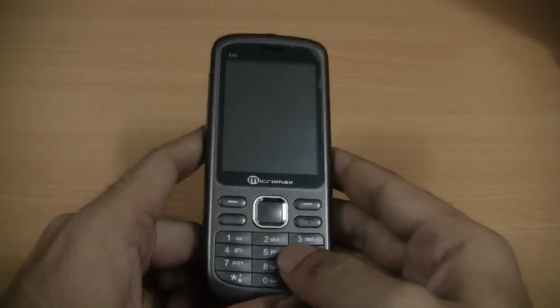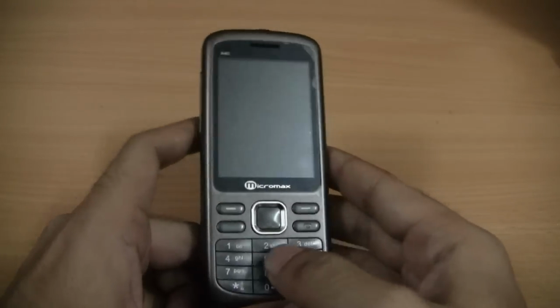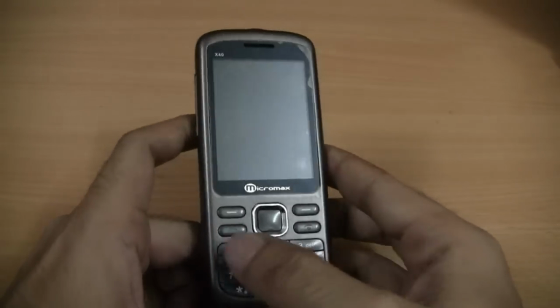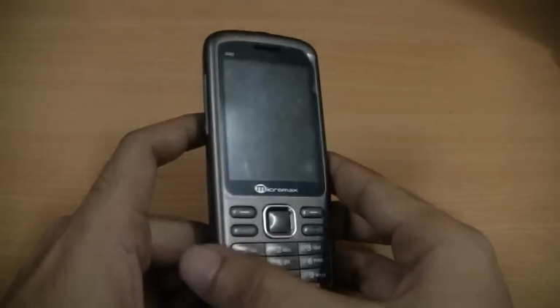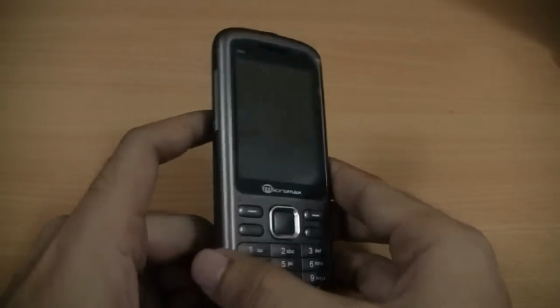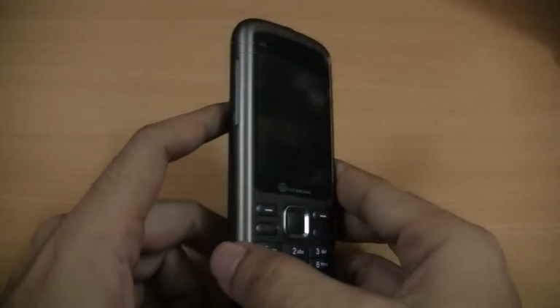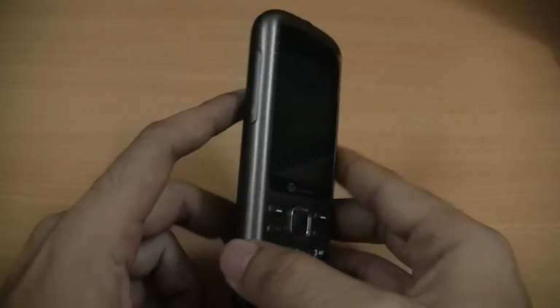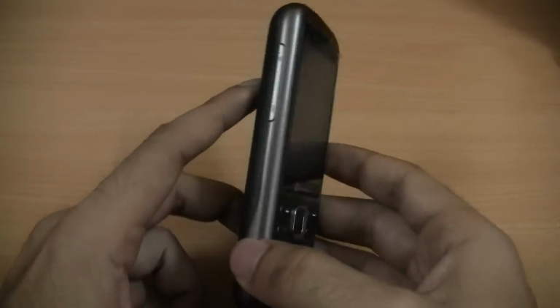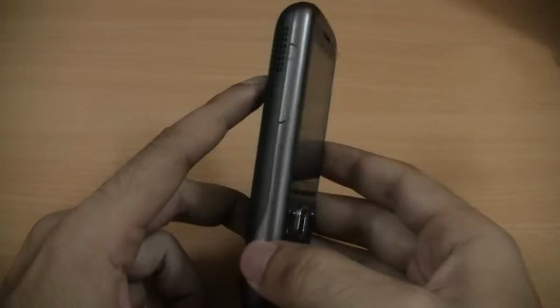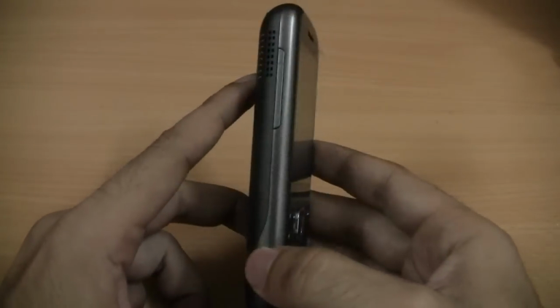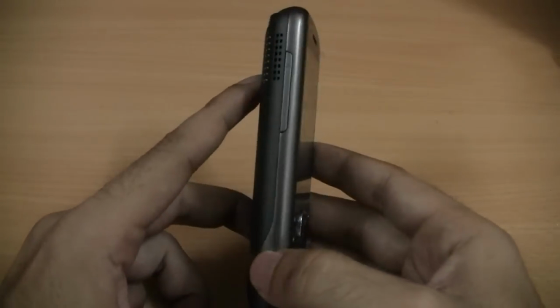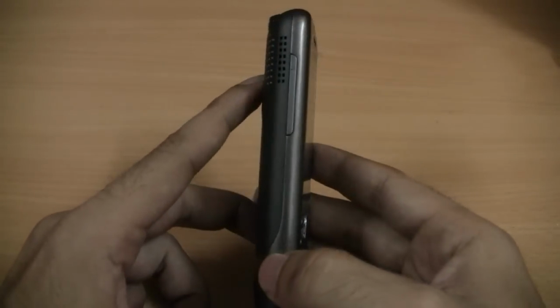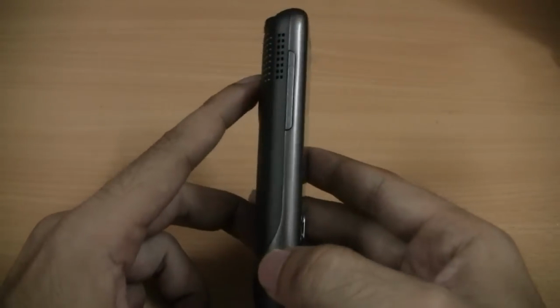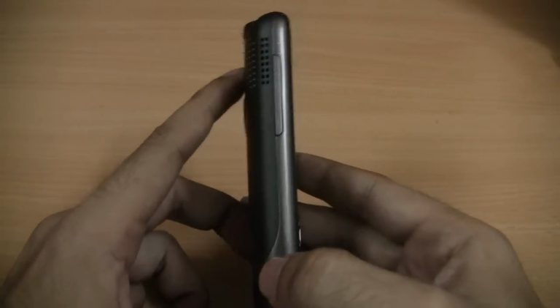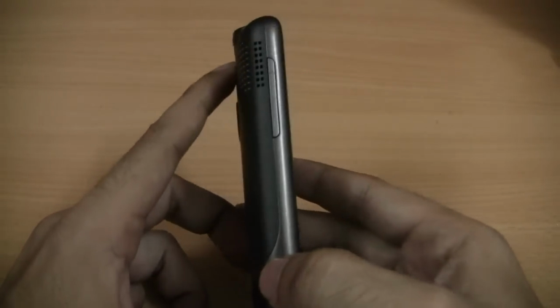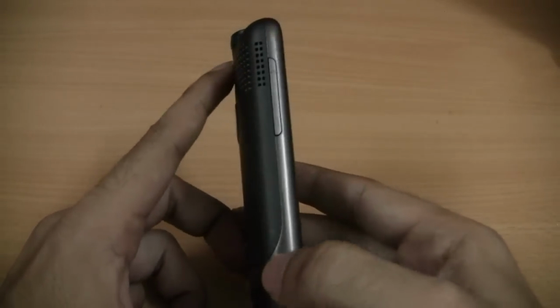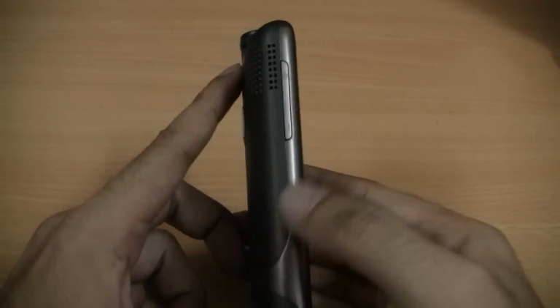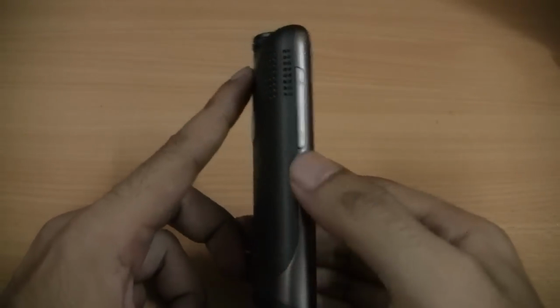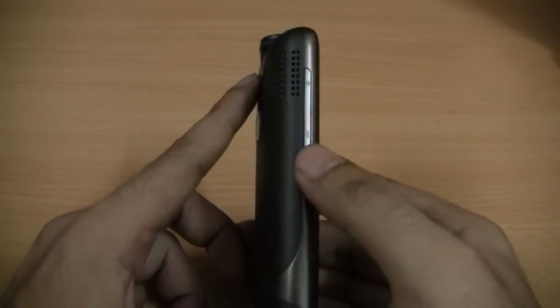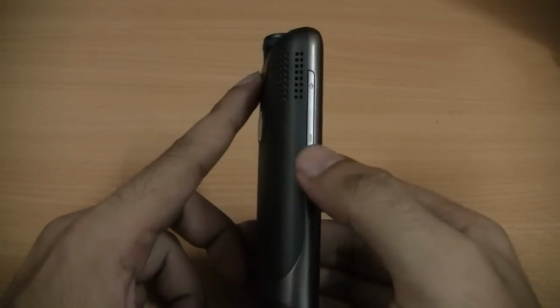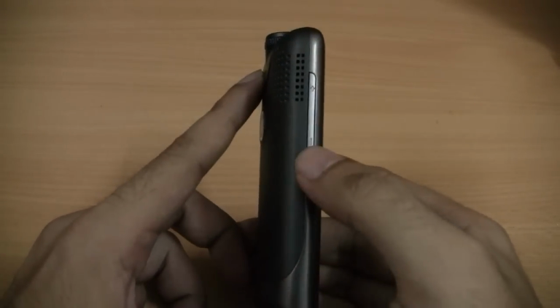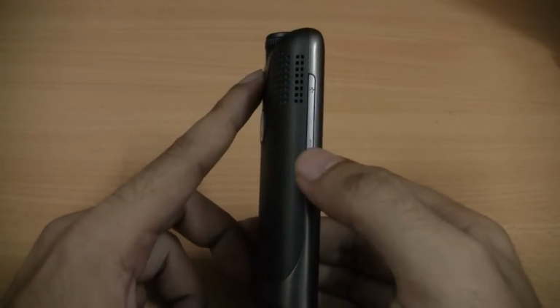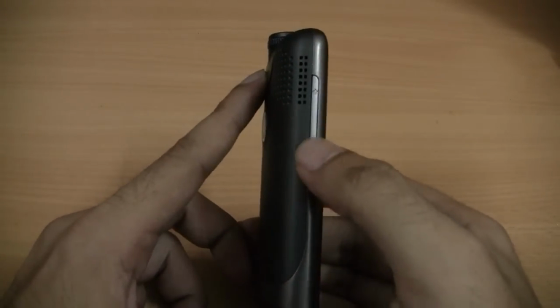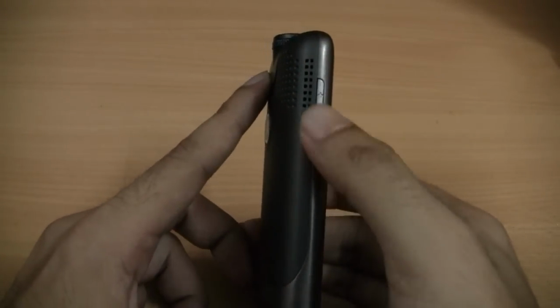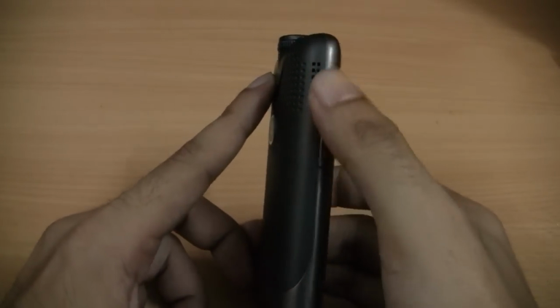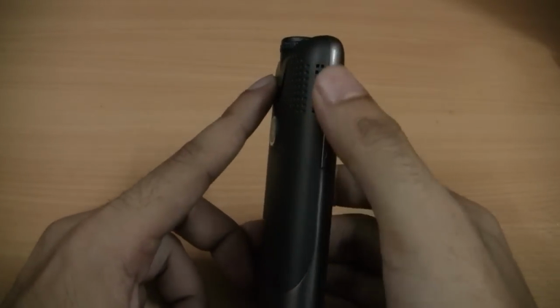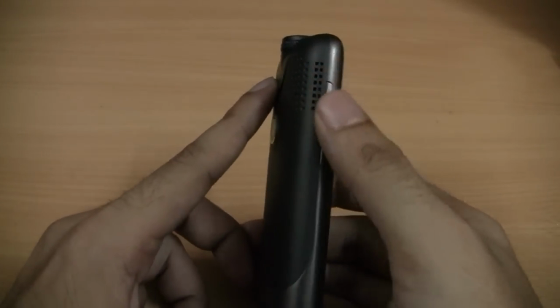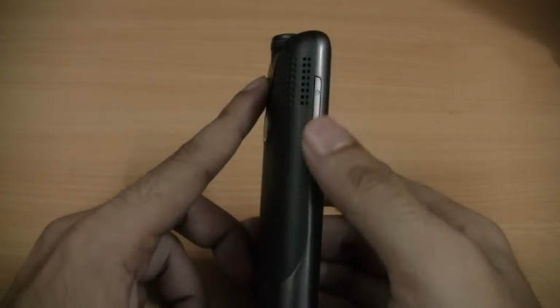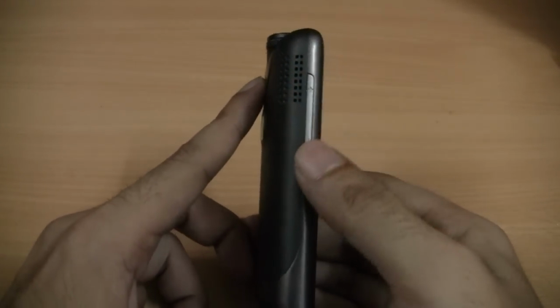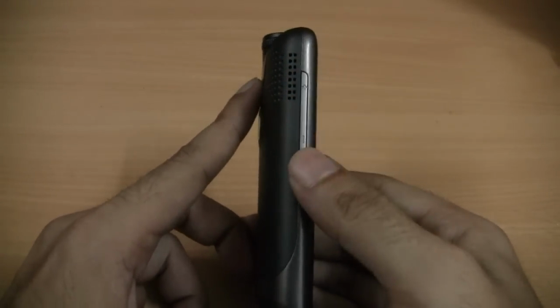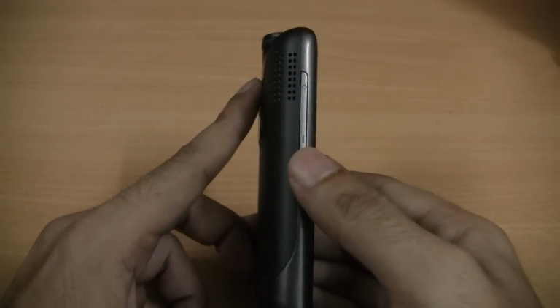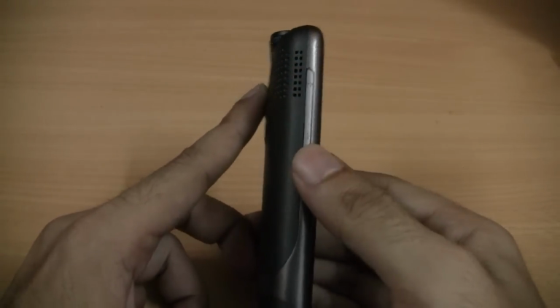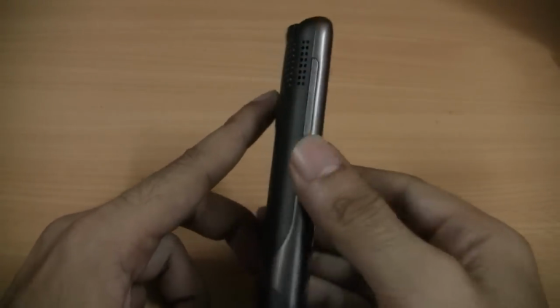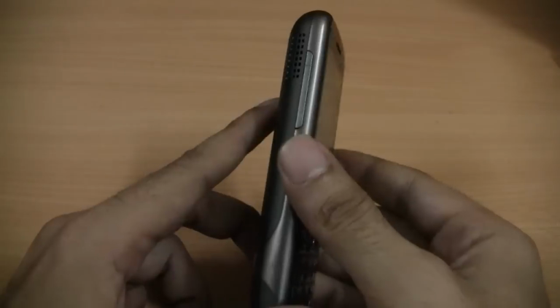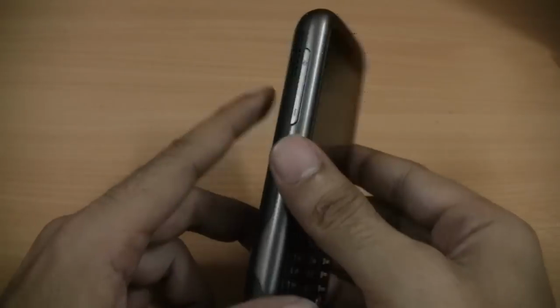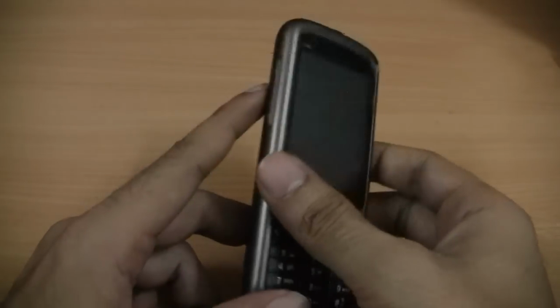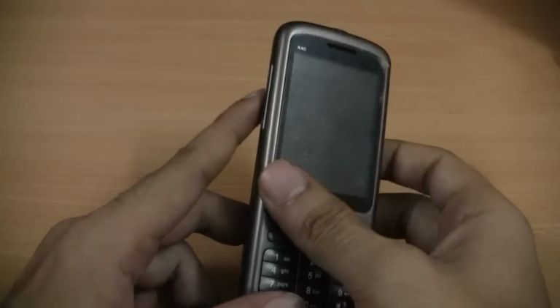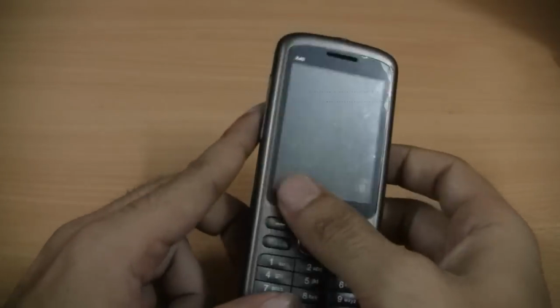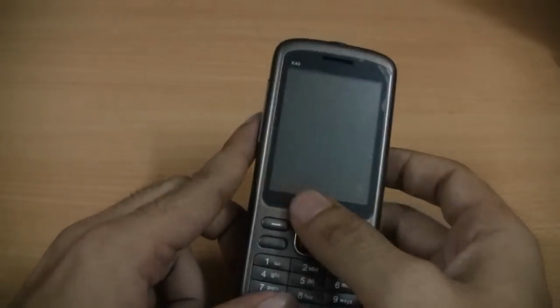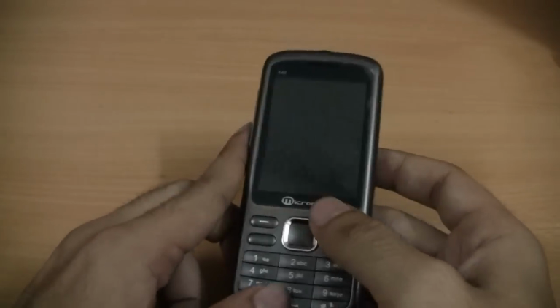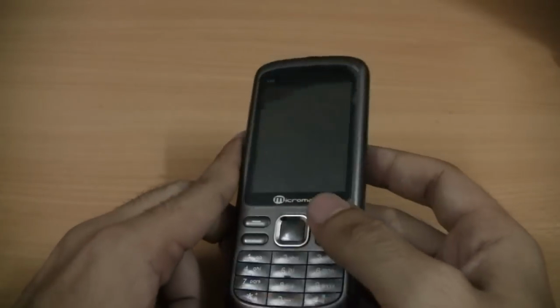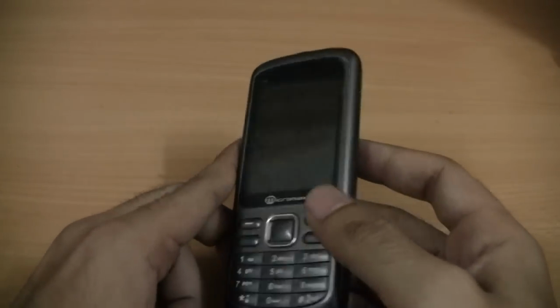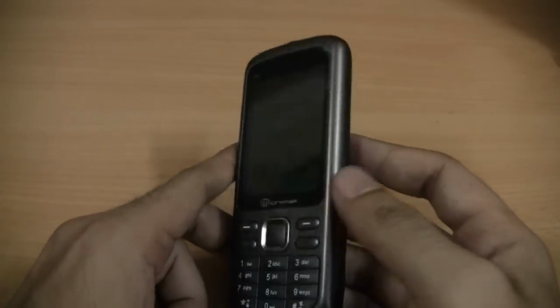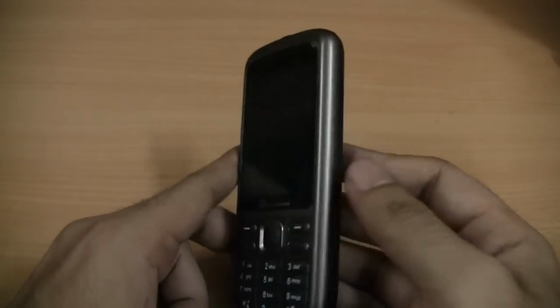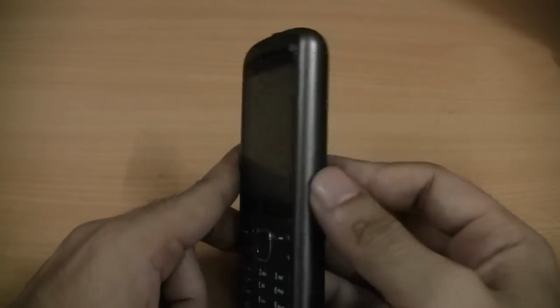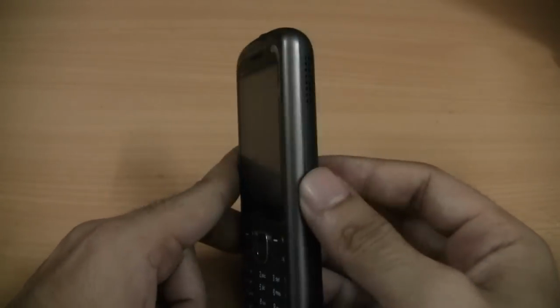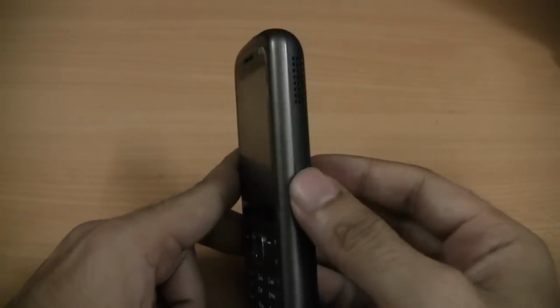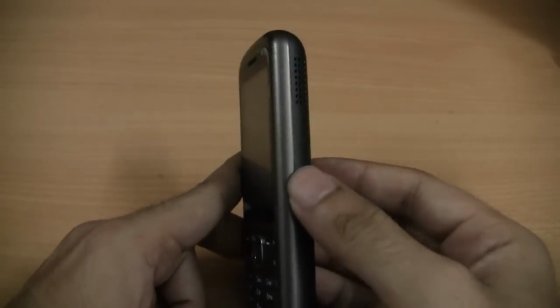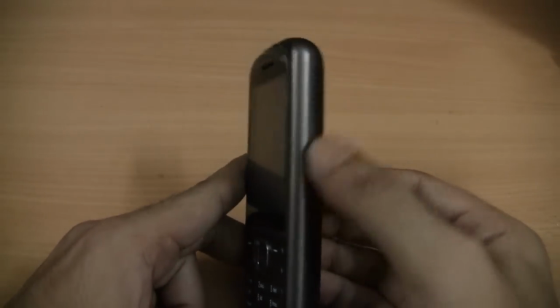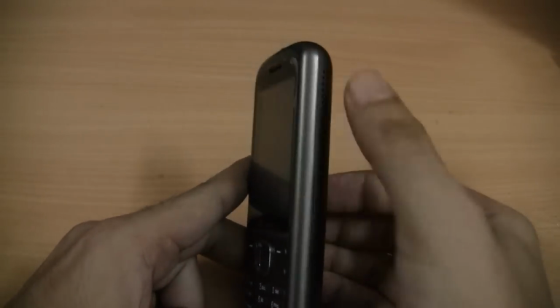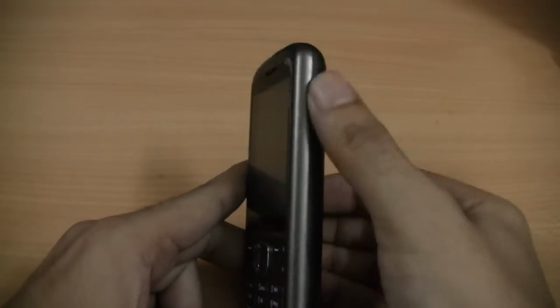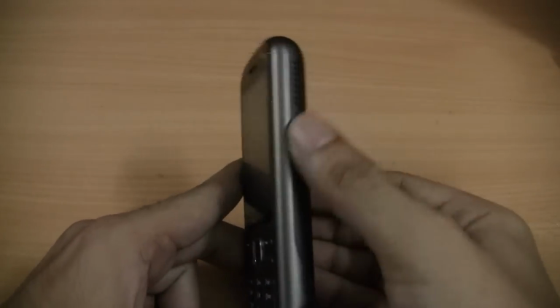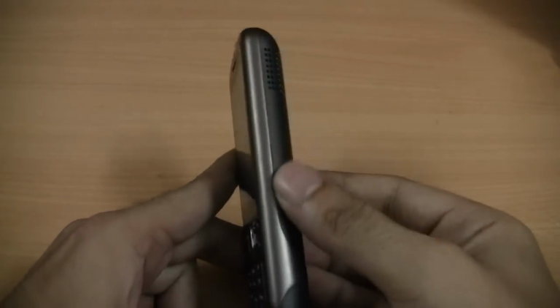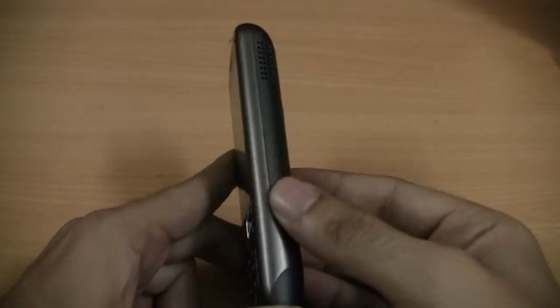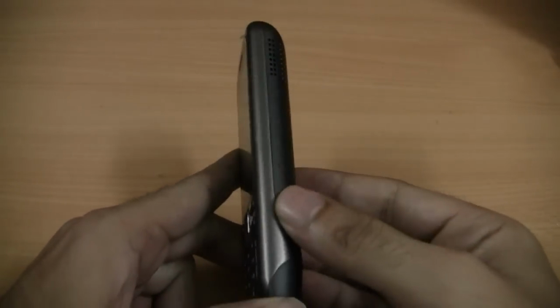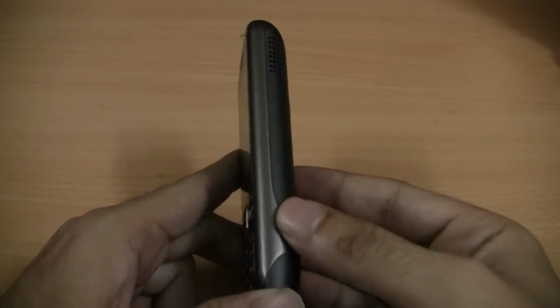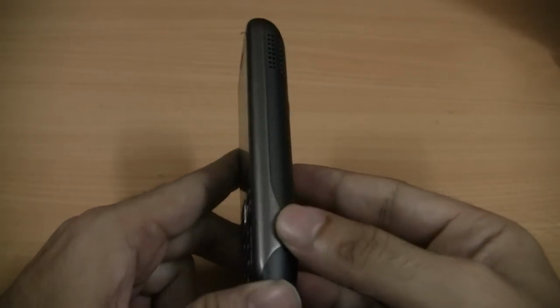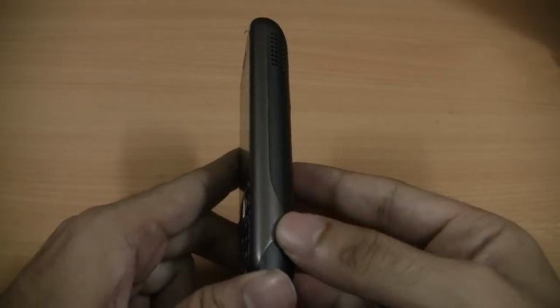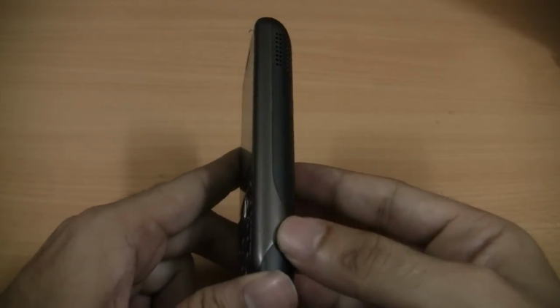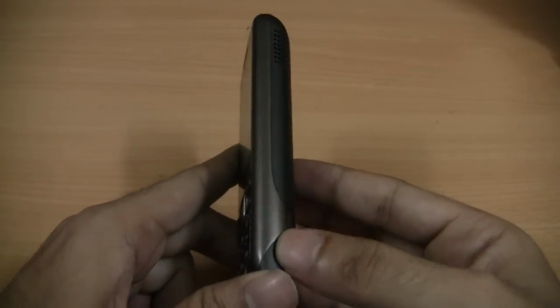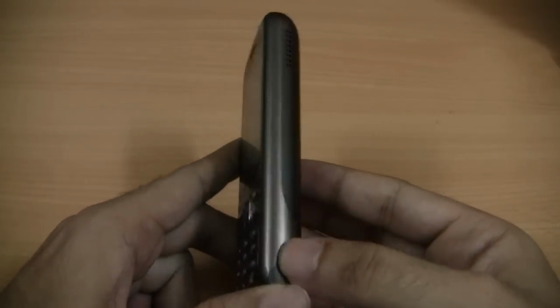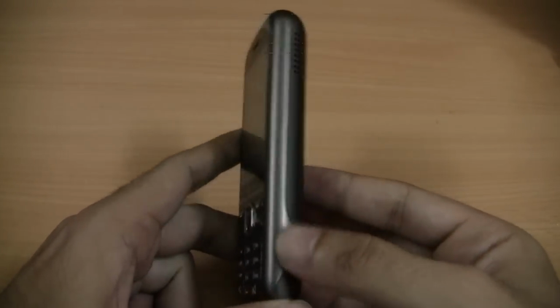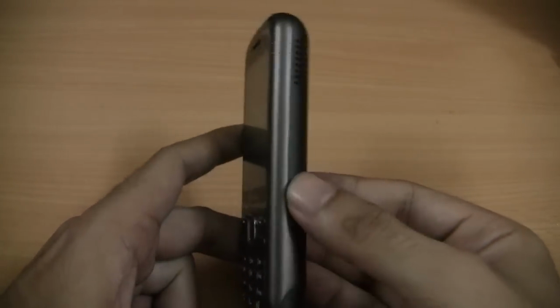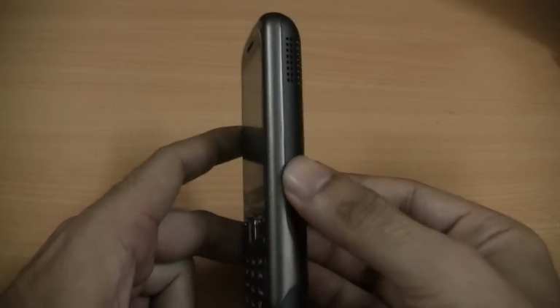On the left you have the volume control keys. There is nothing on the right hand side of the device.